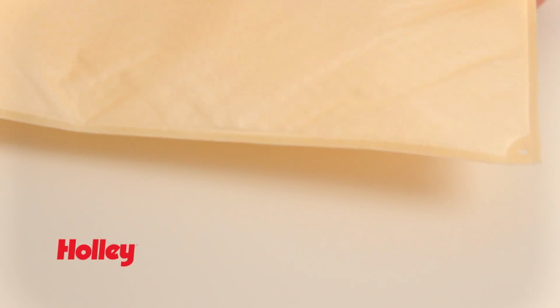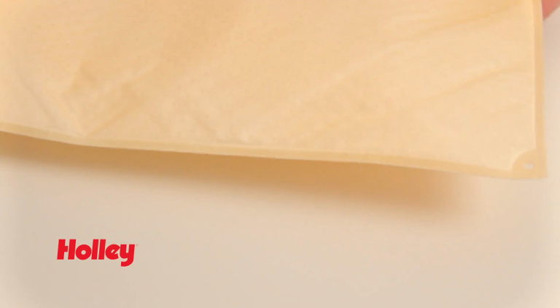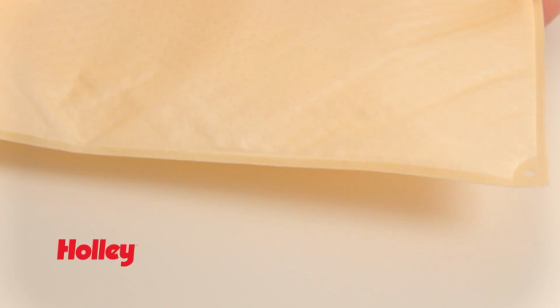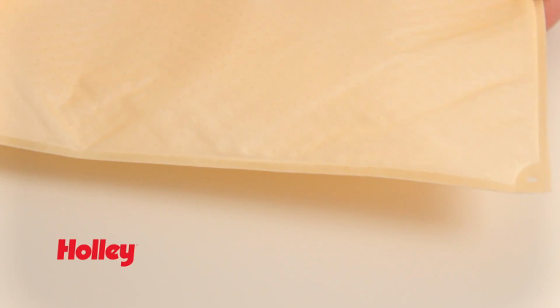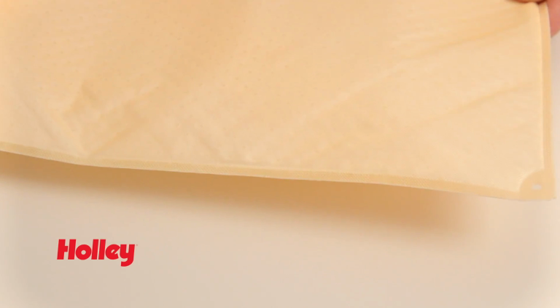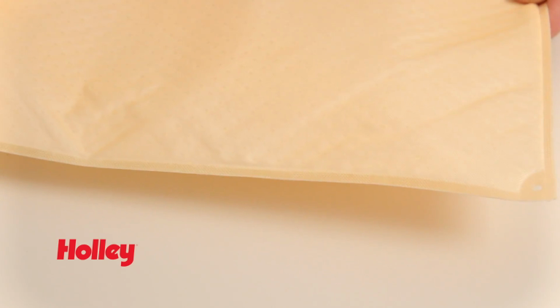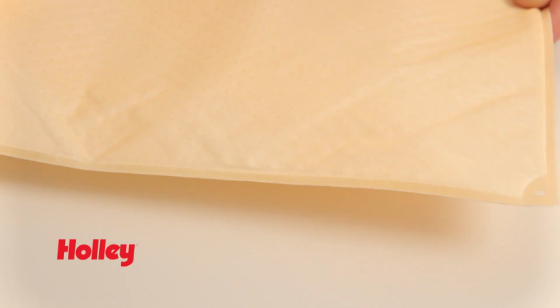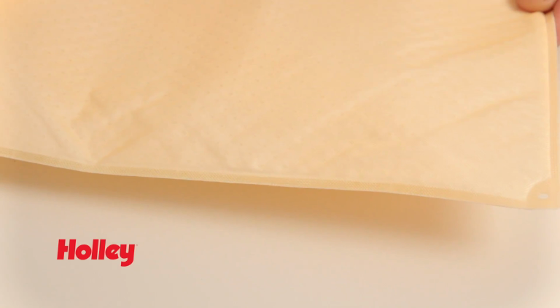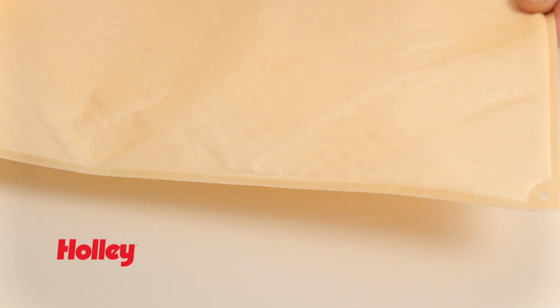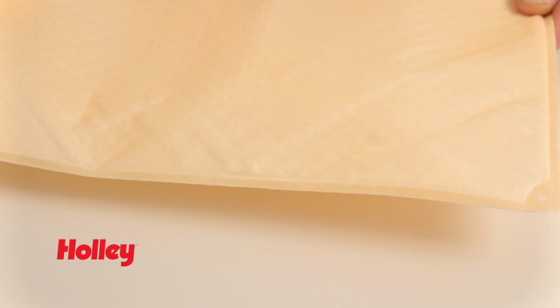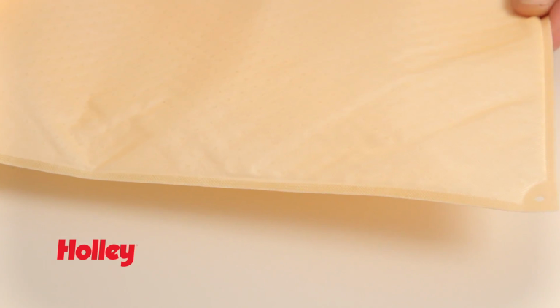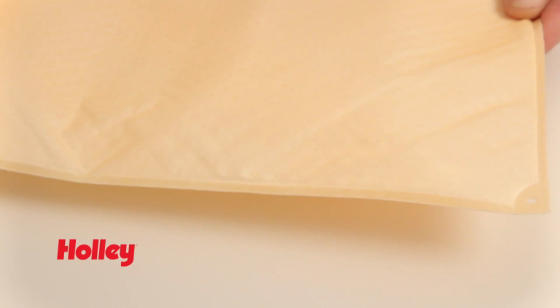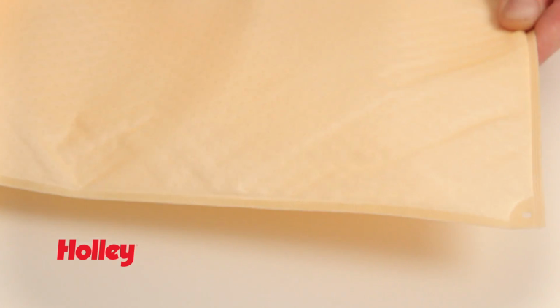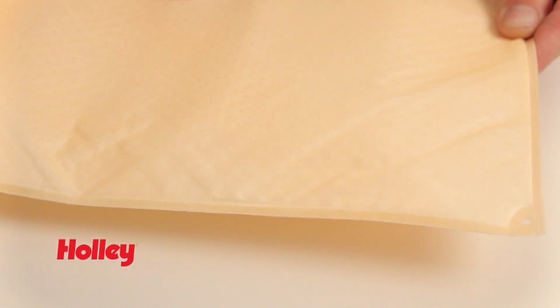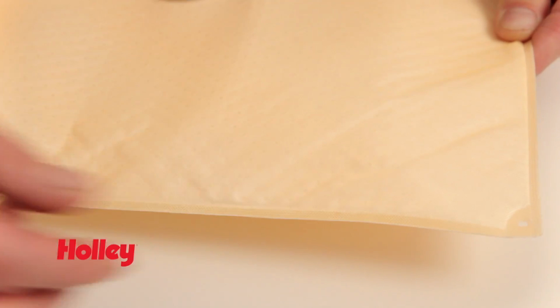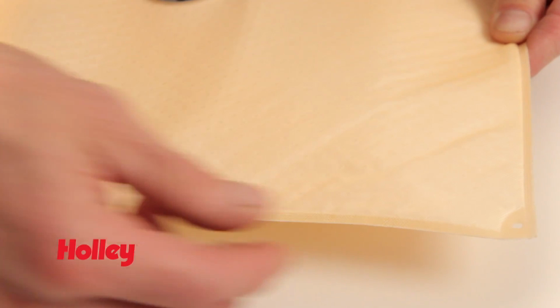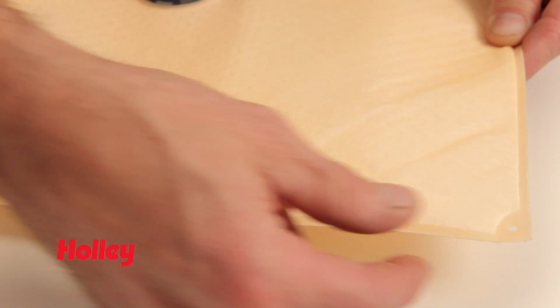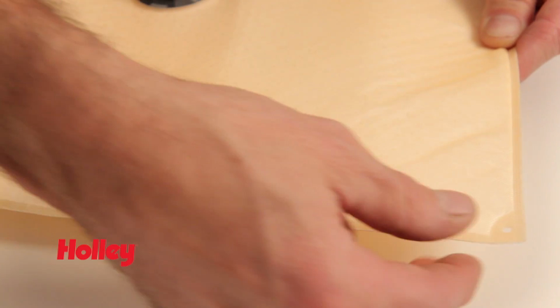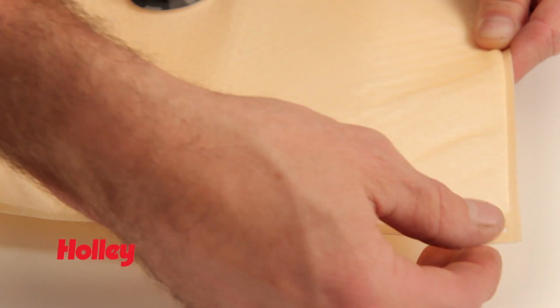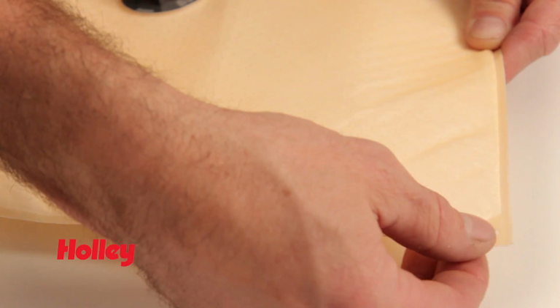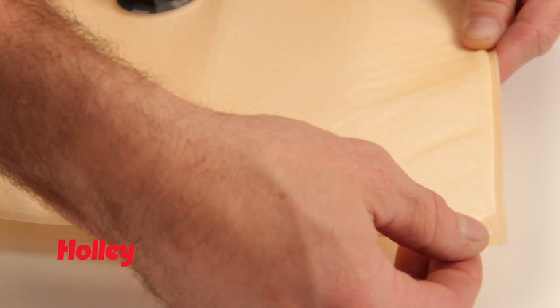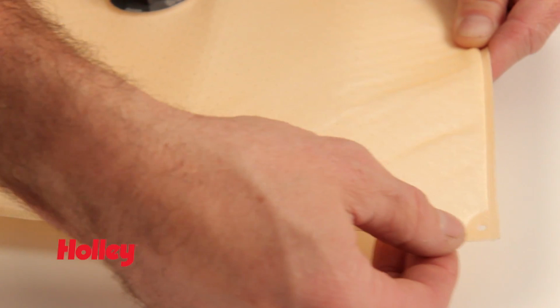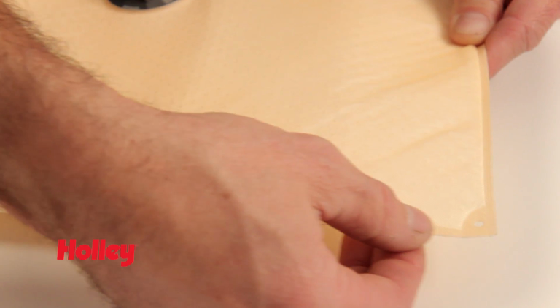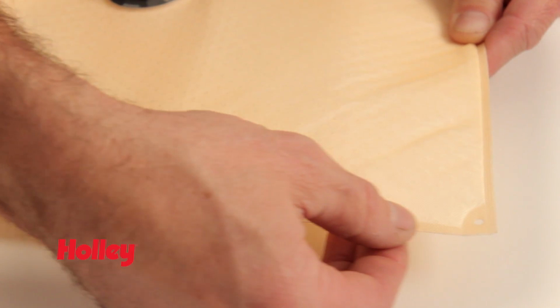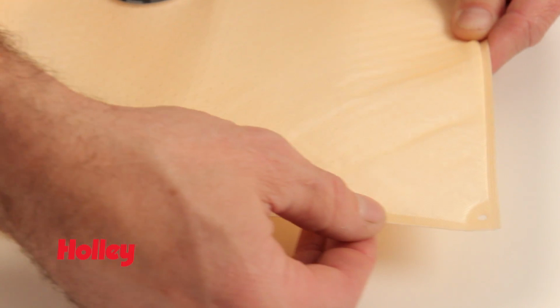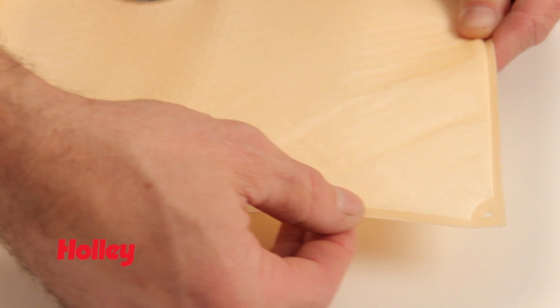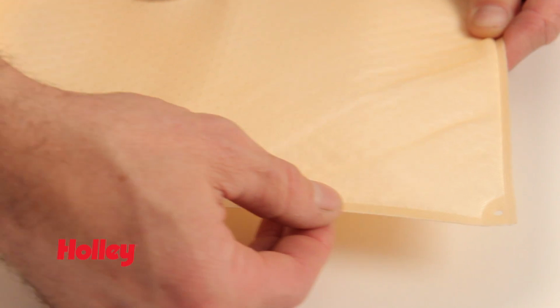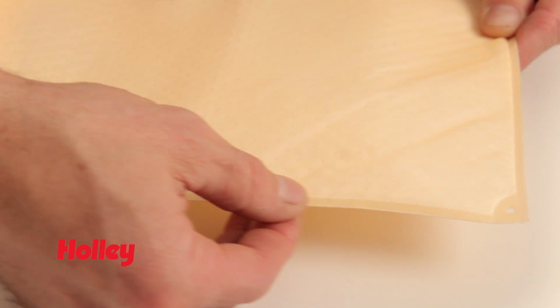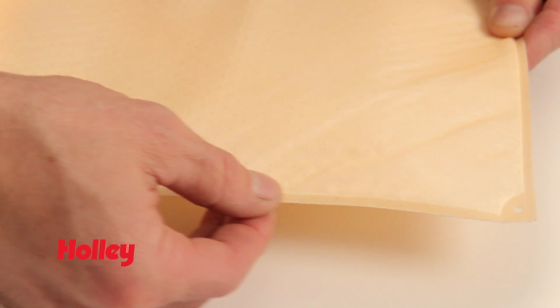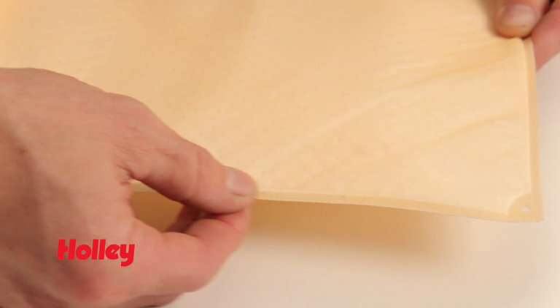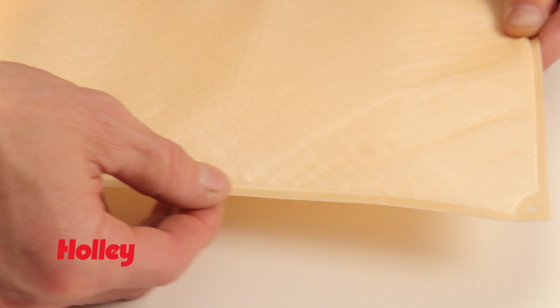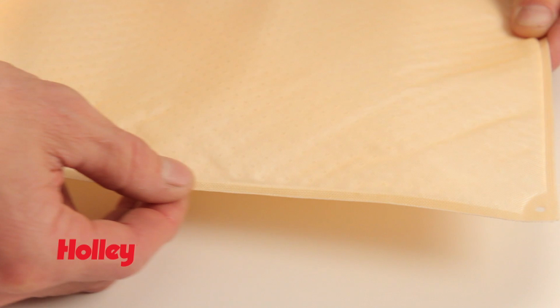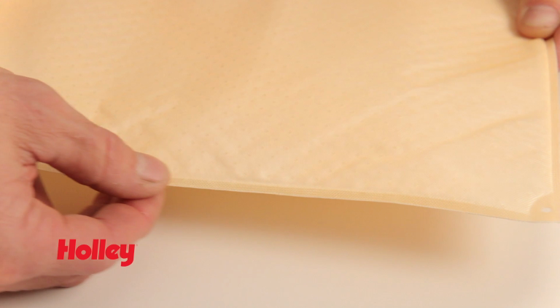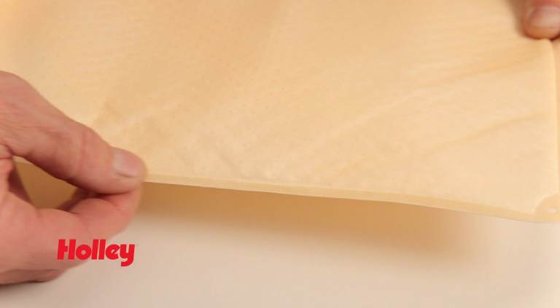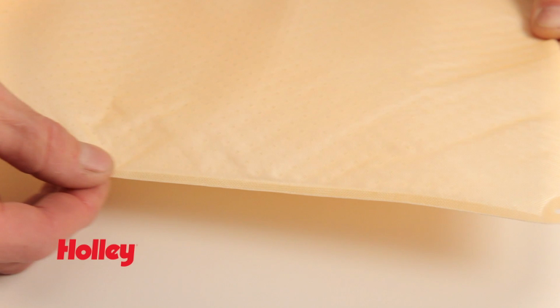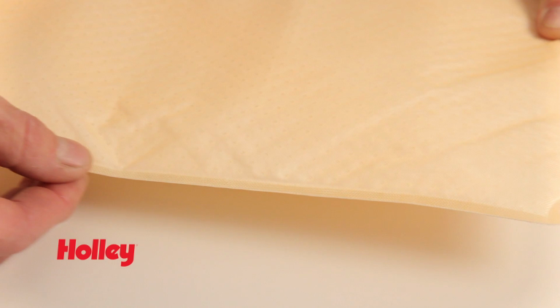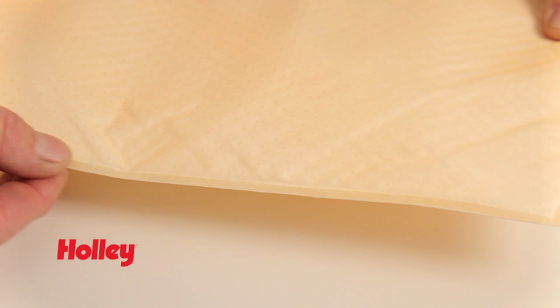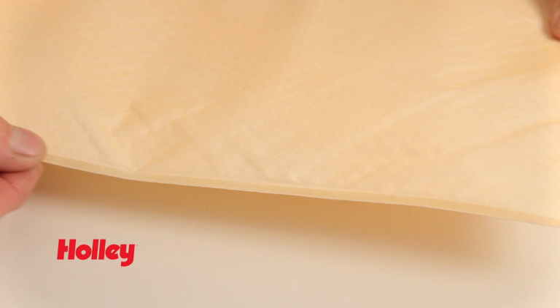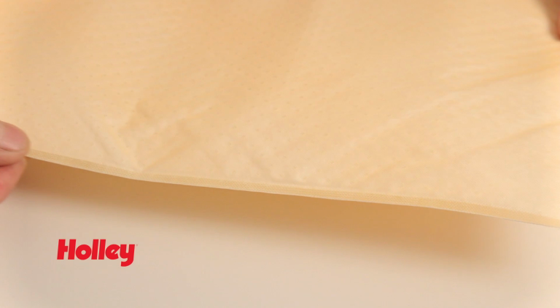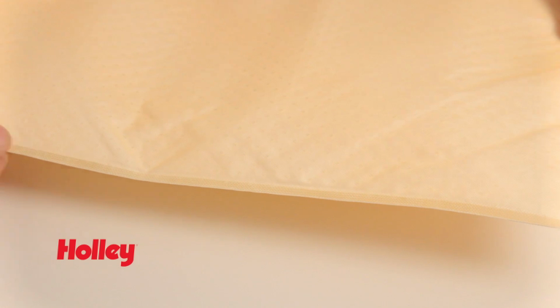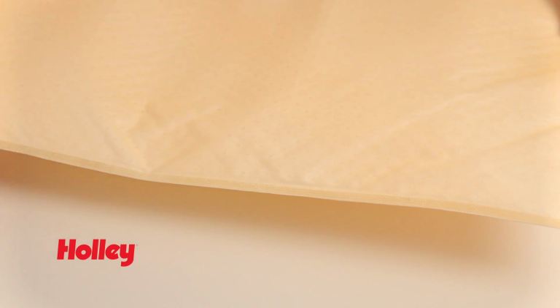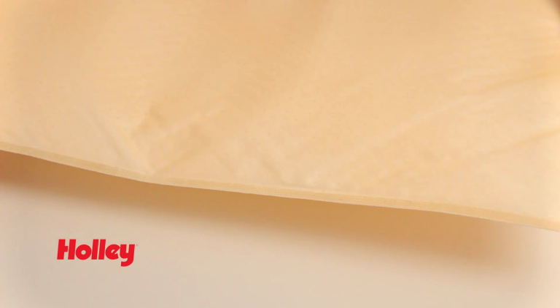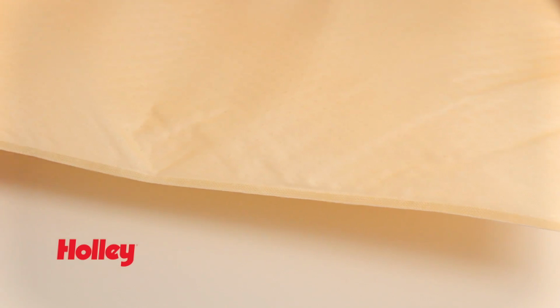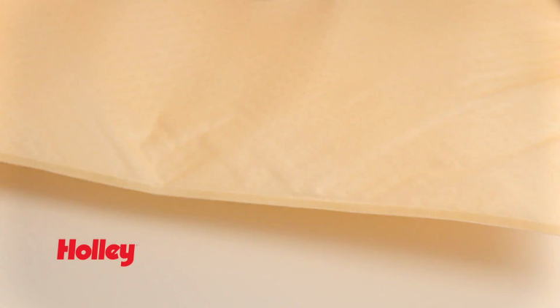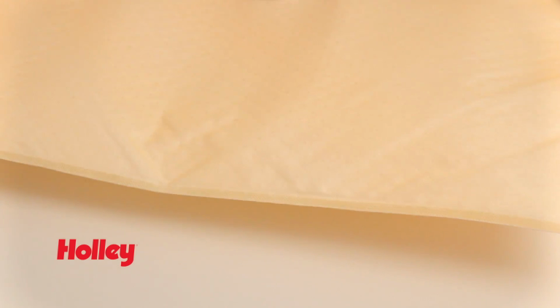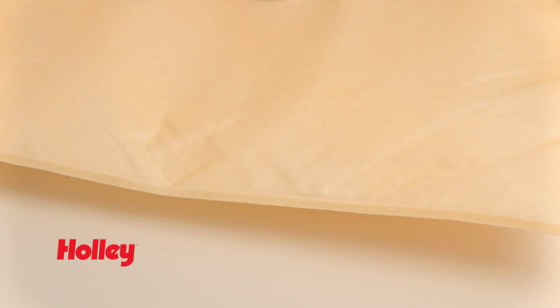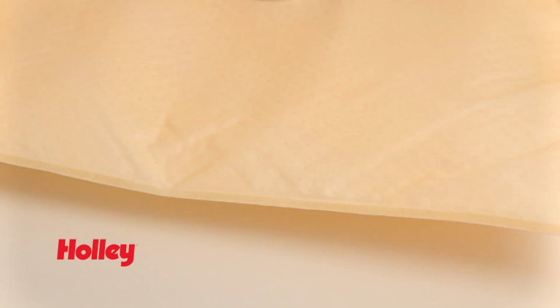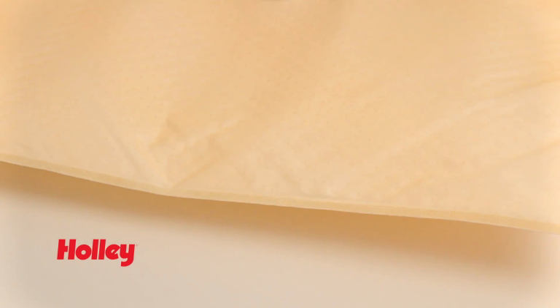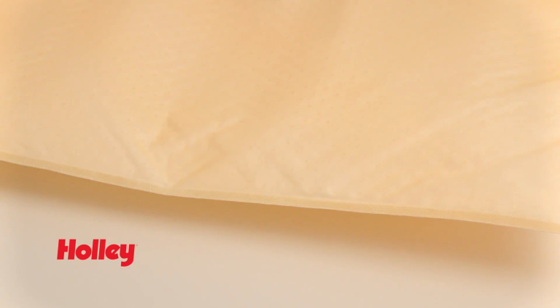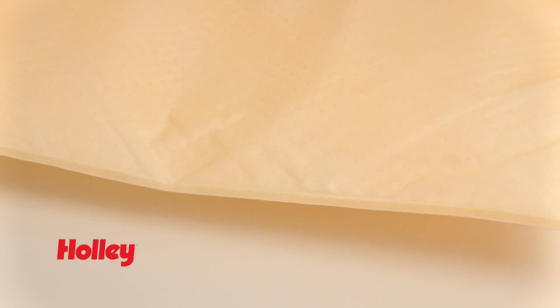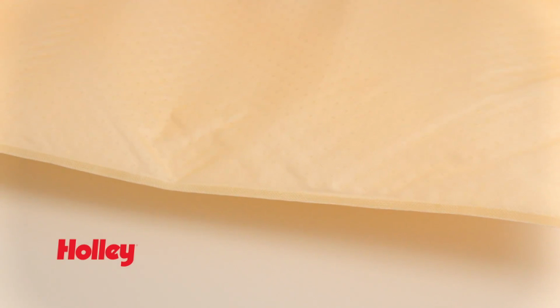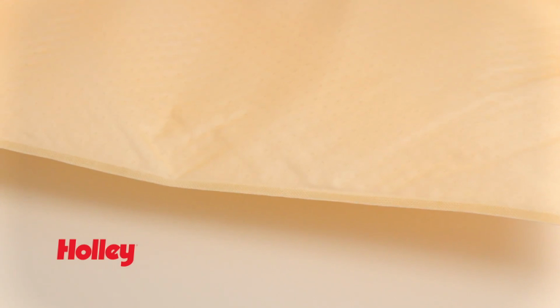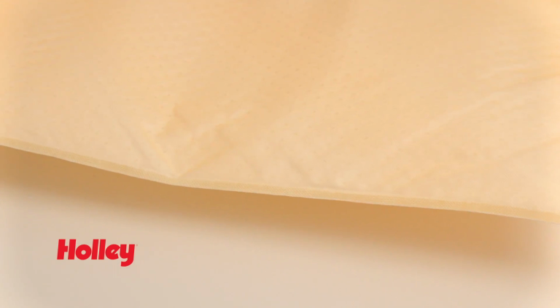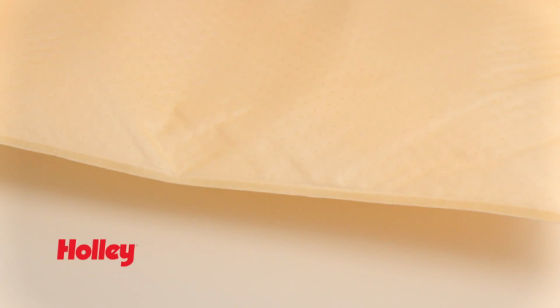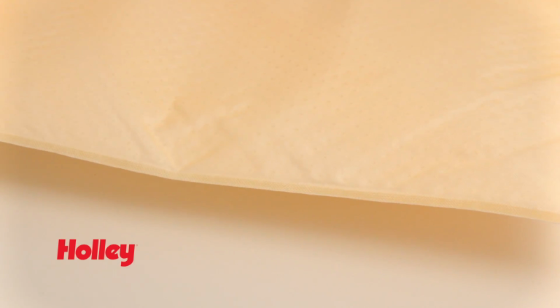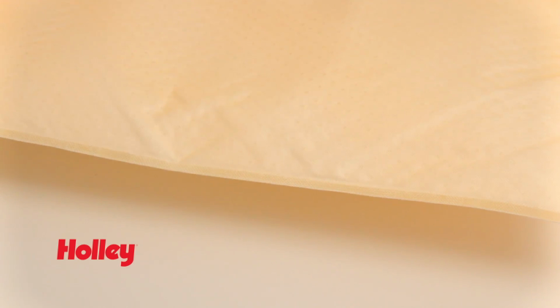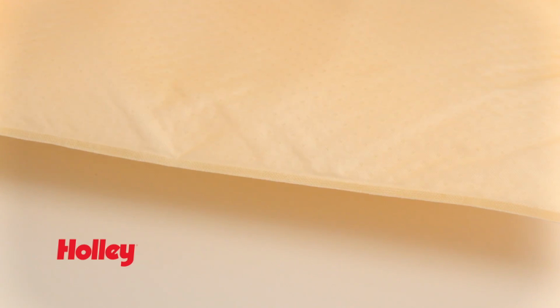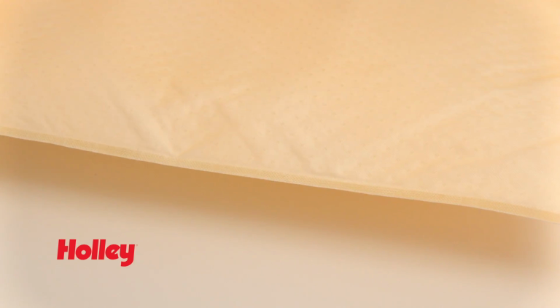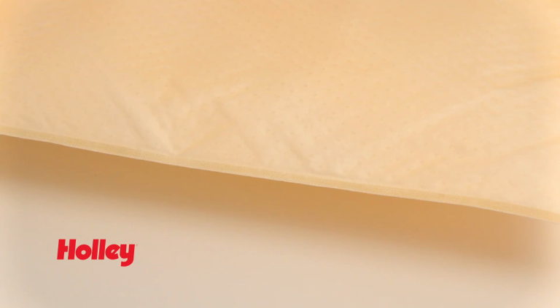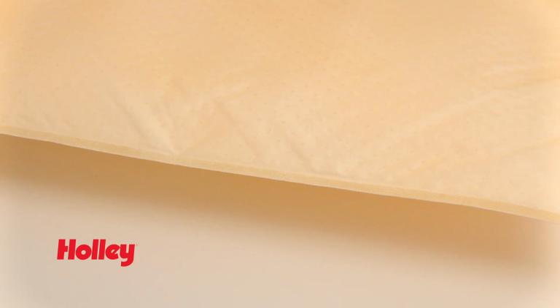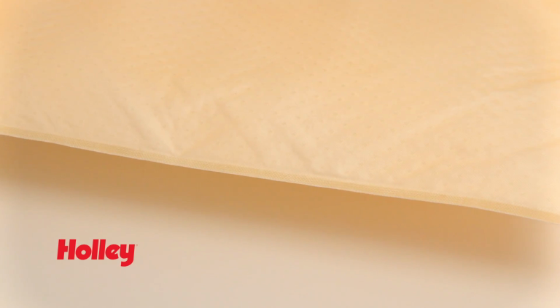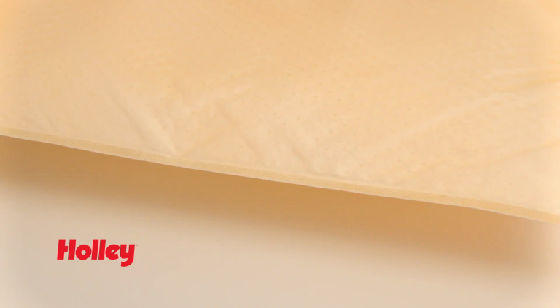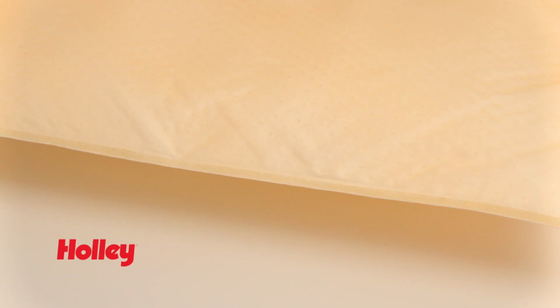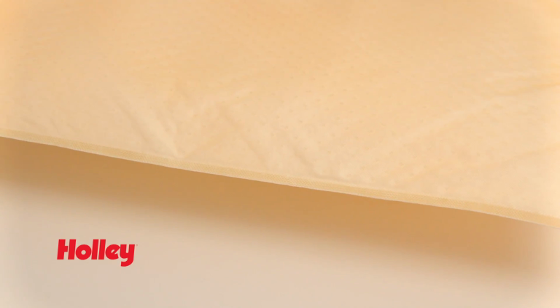Hydromats are professionally sealed, and you should never cut, puncture, or try to trim them. This will void your warranty and can compromise the mat's ability to effectively pull fuel.